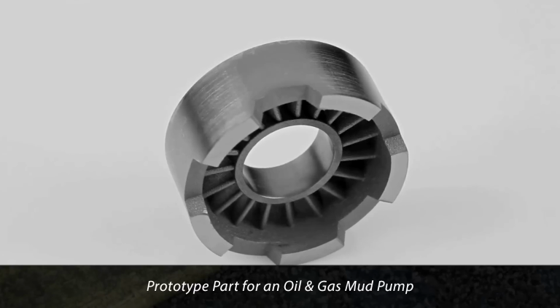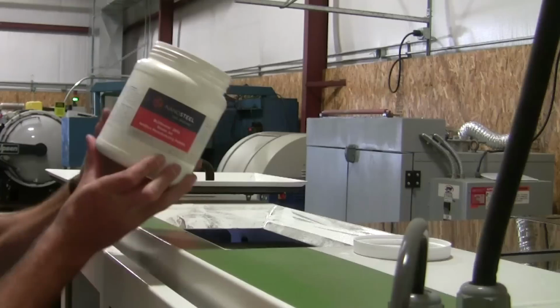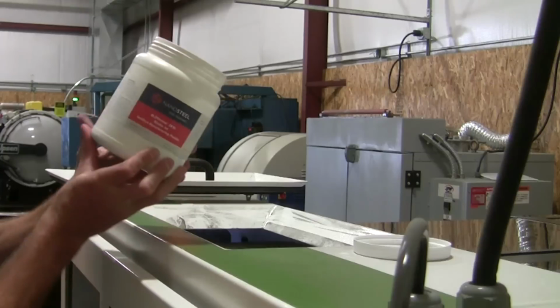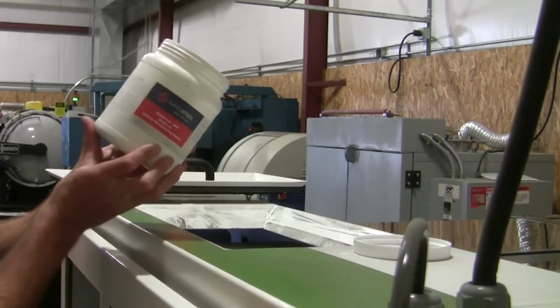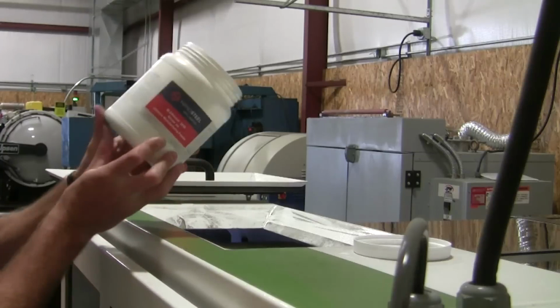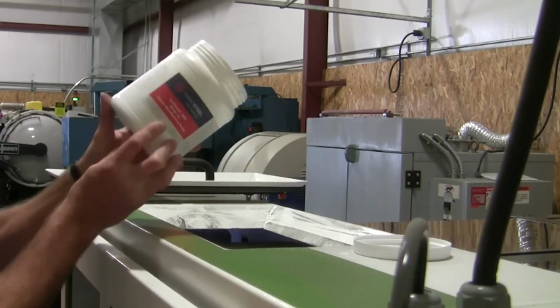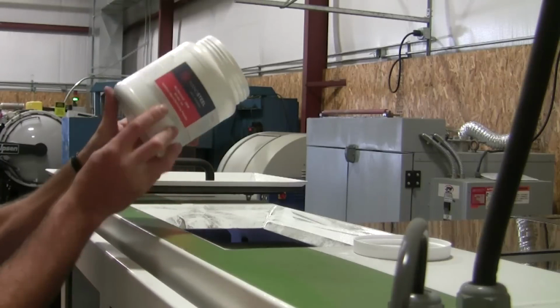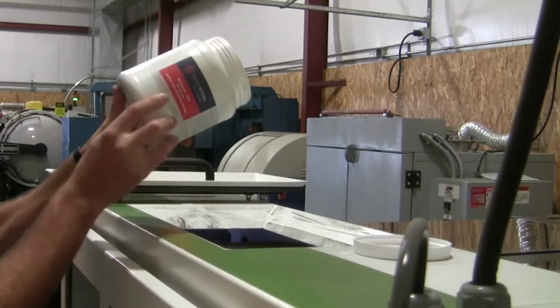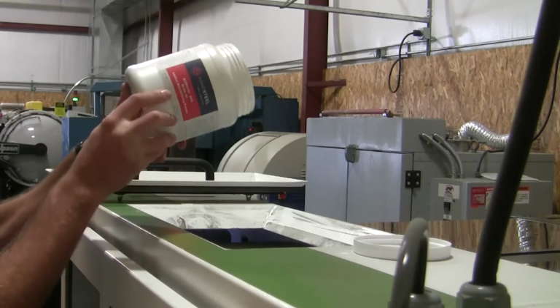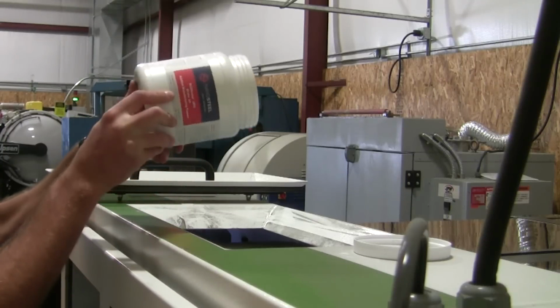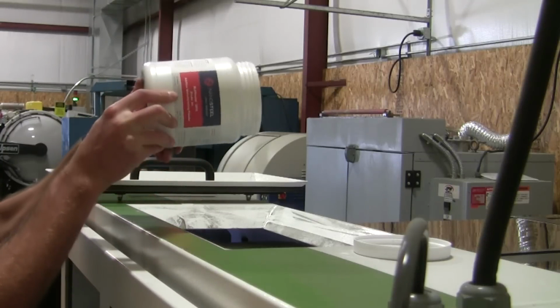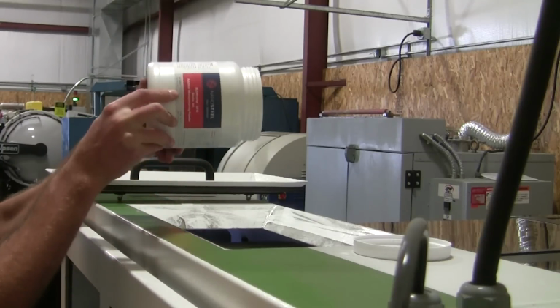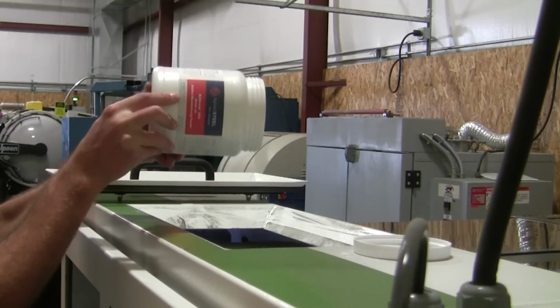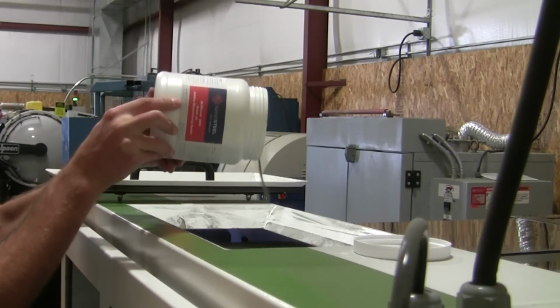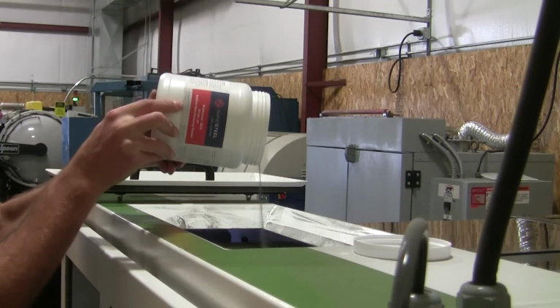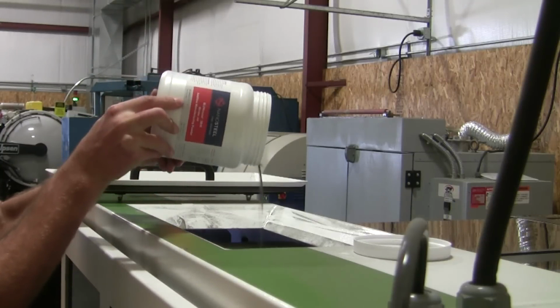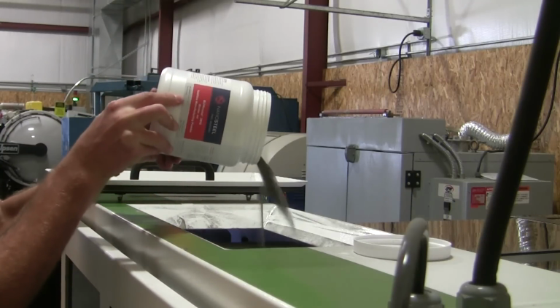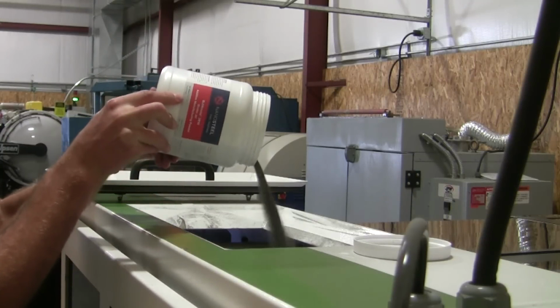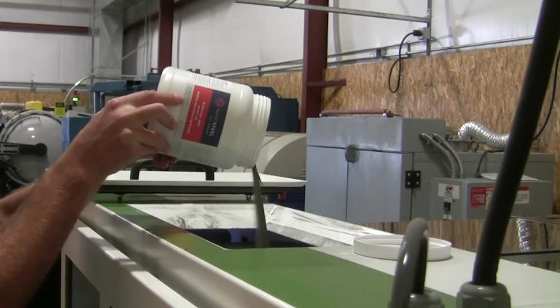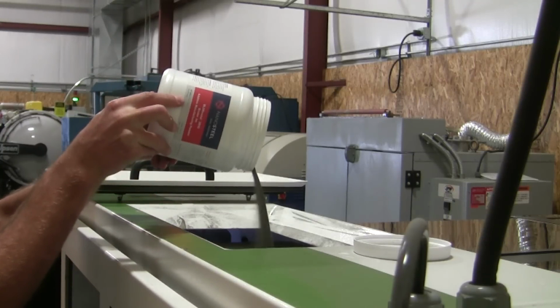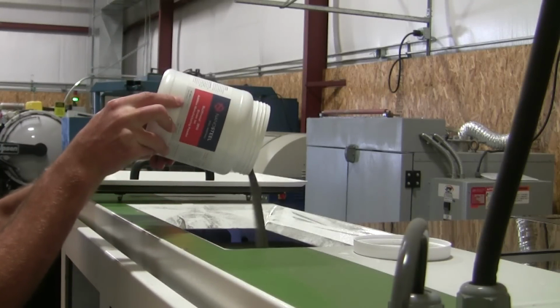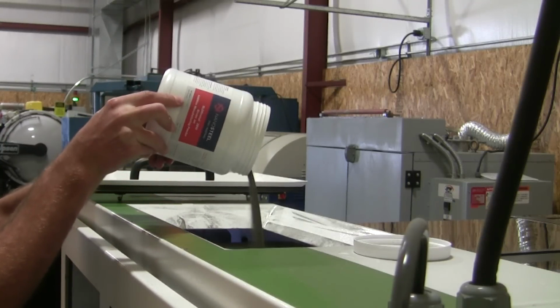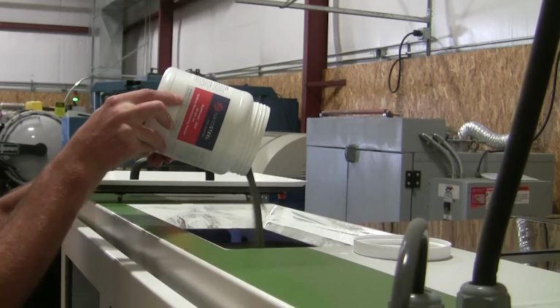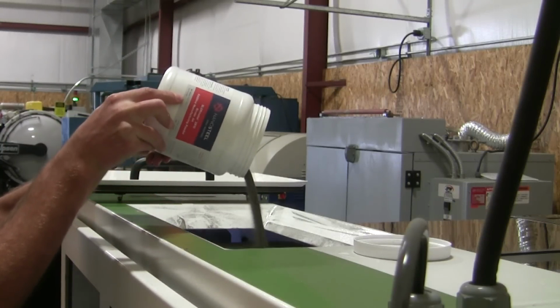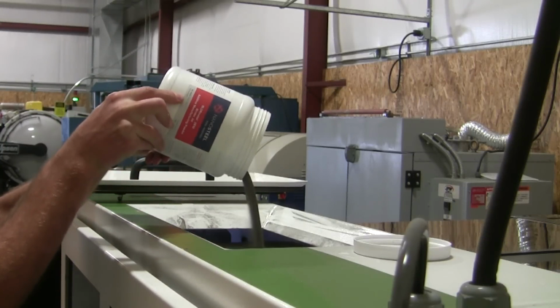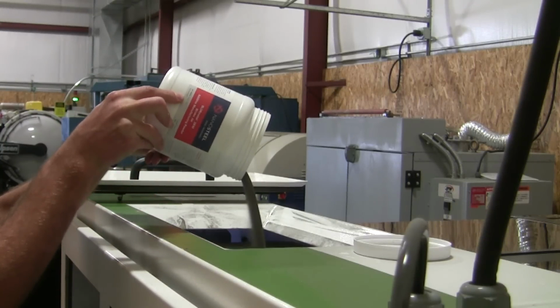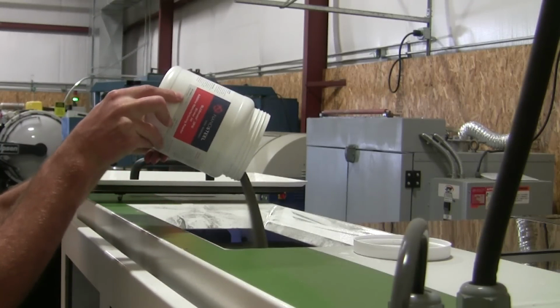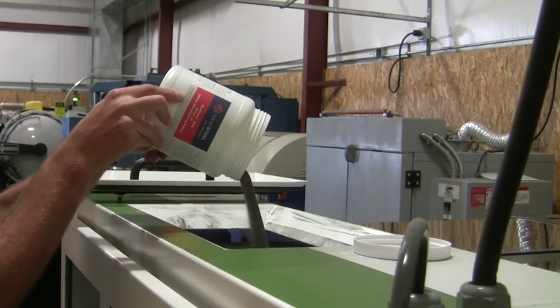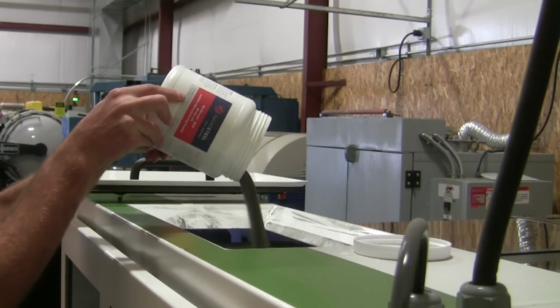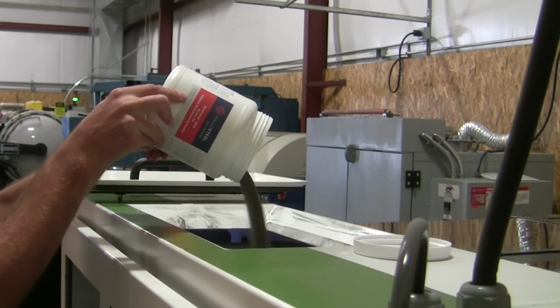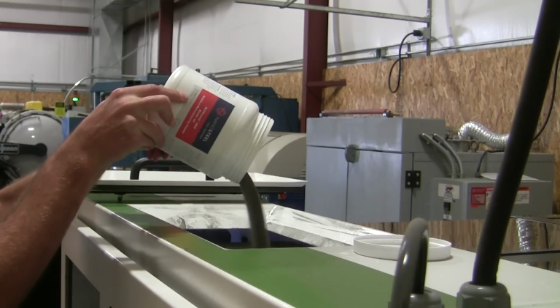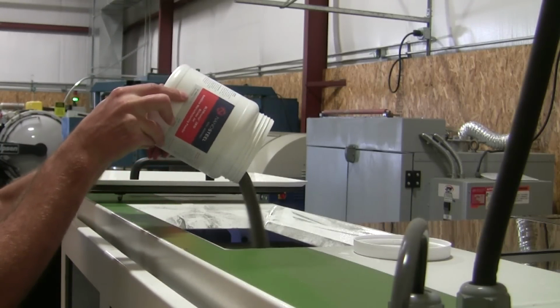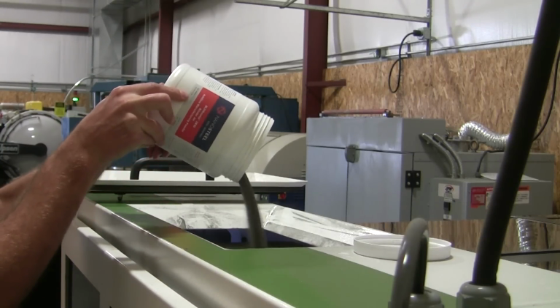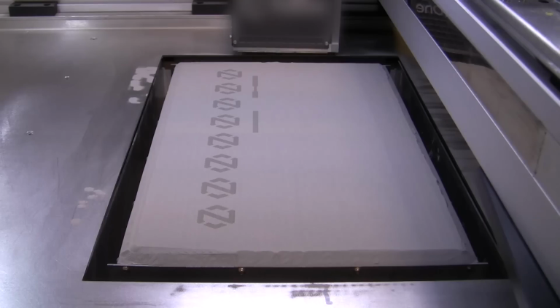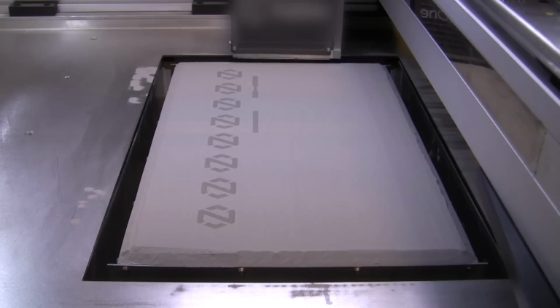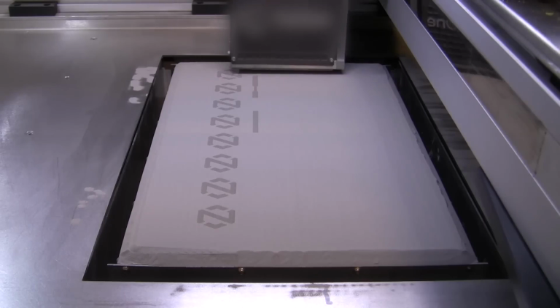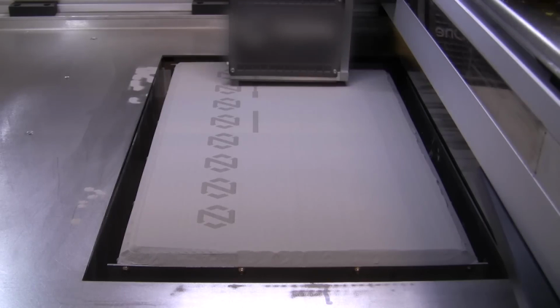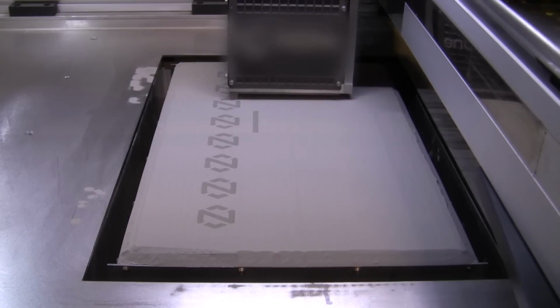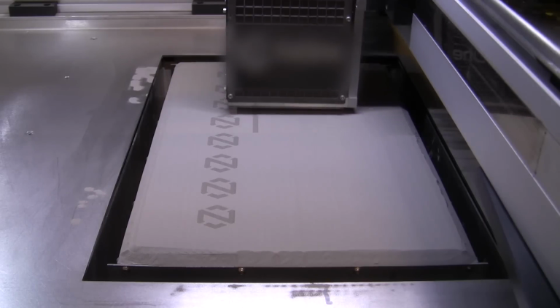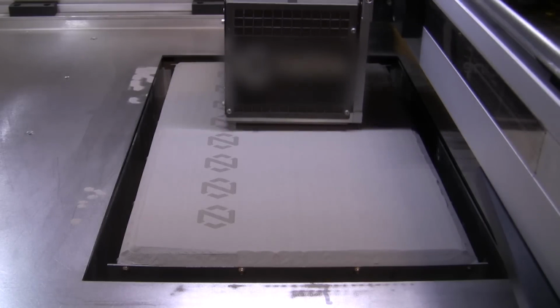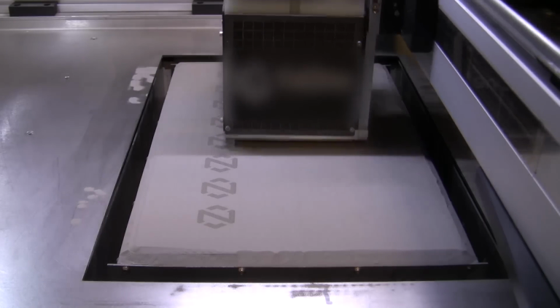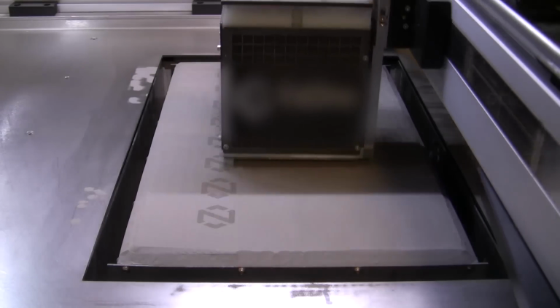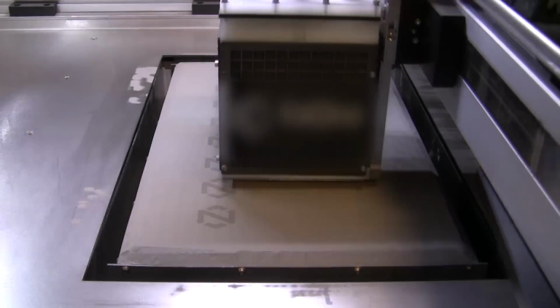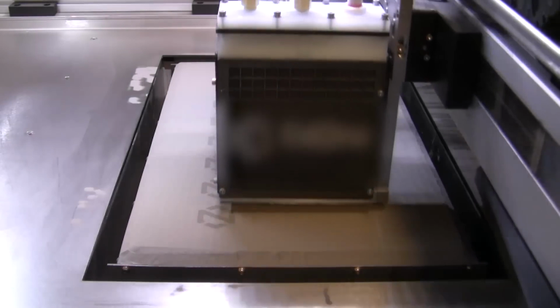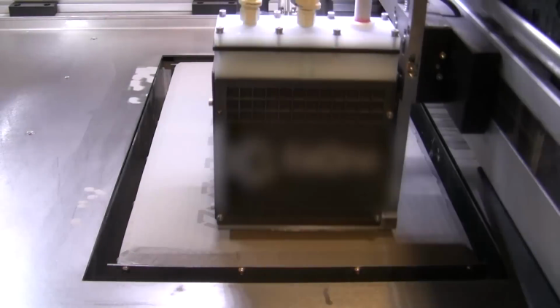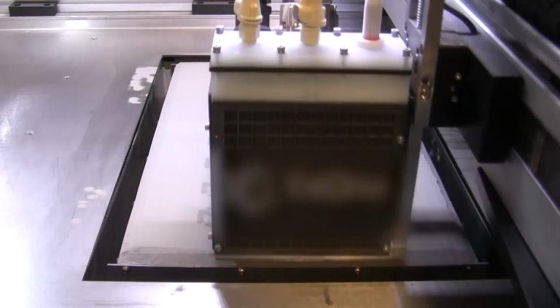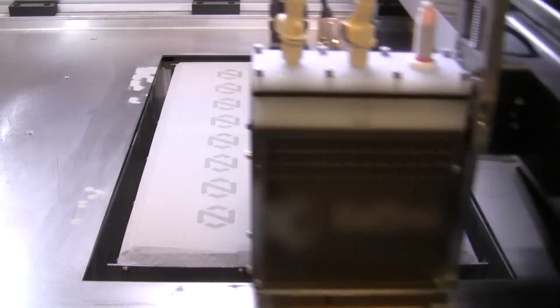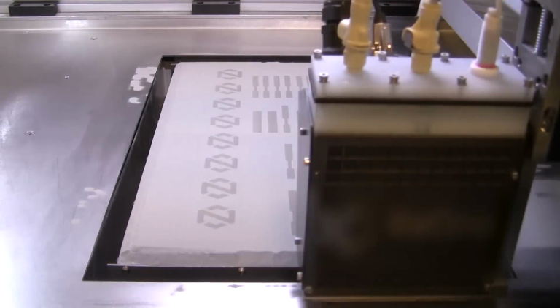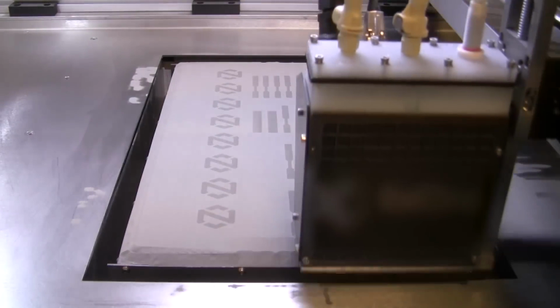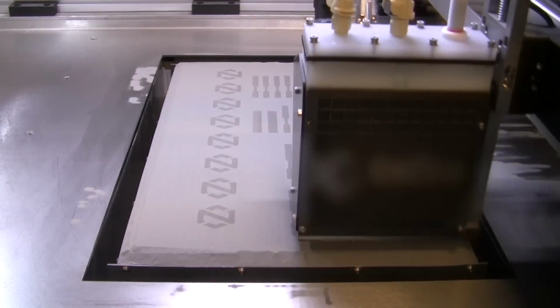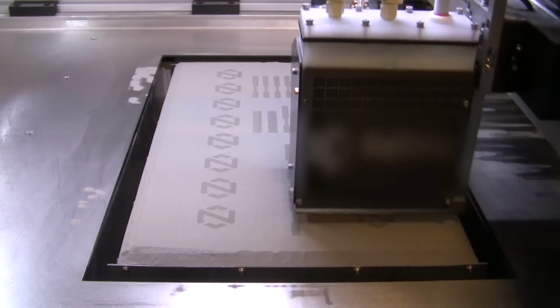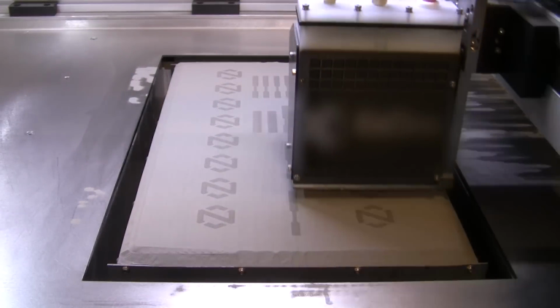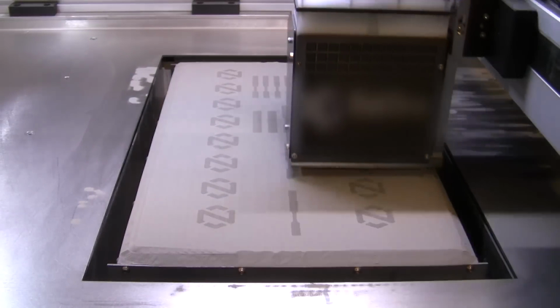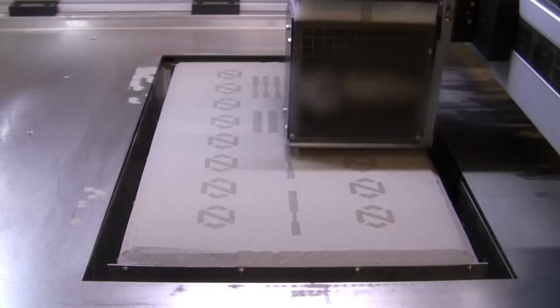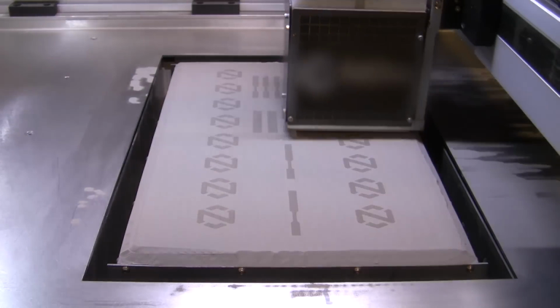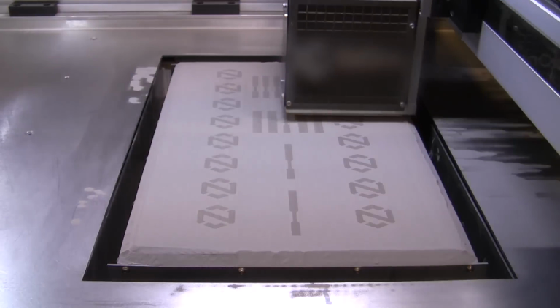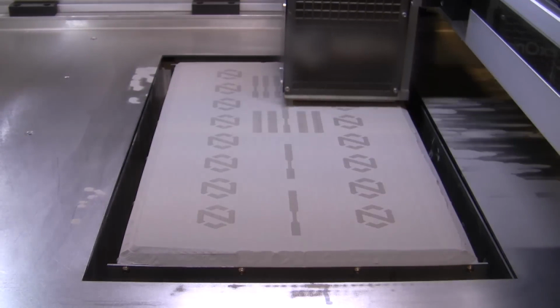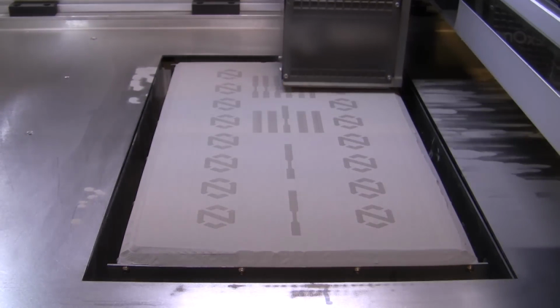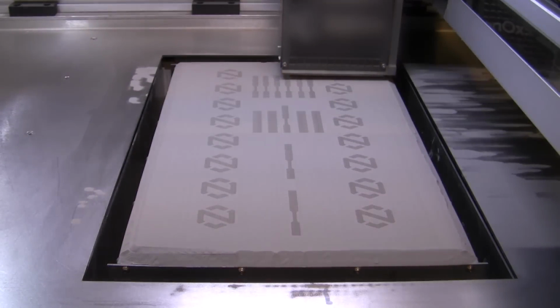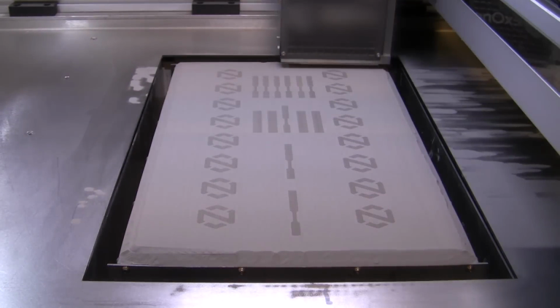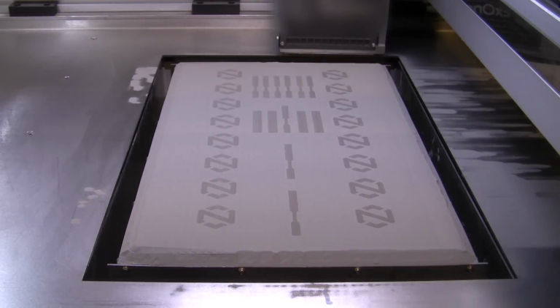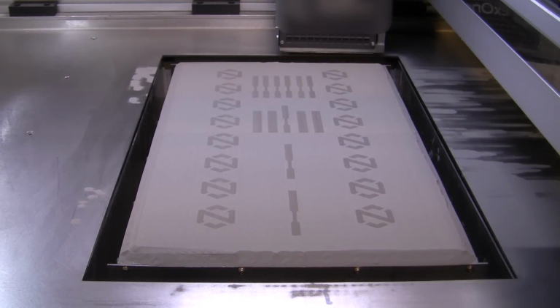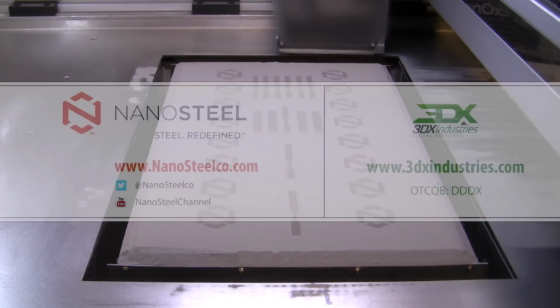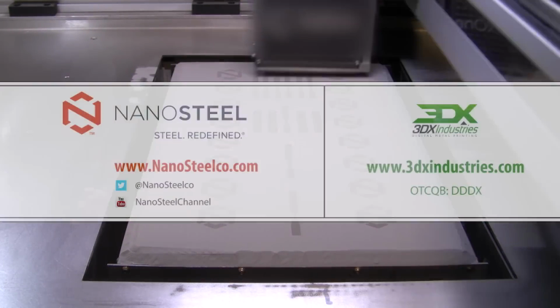These are just the first in a portfolio of Builder Metal products designed to bring hard metals into additive manufacturing.